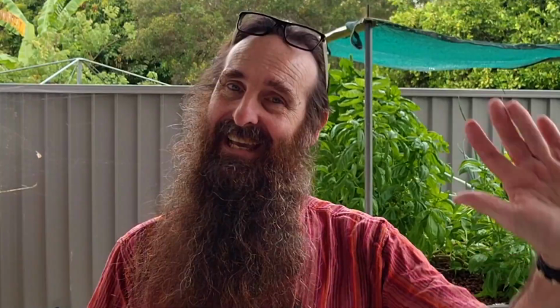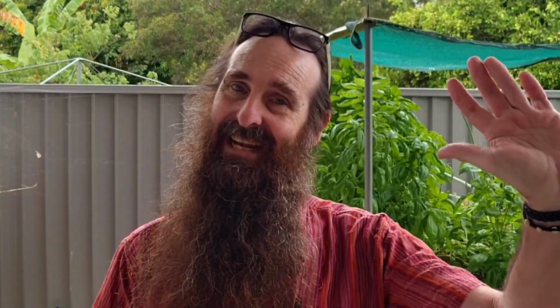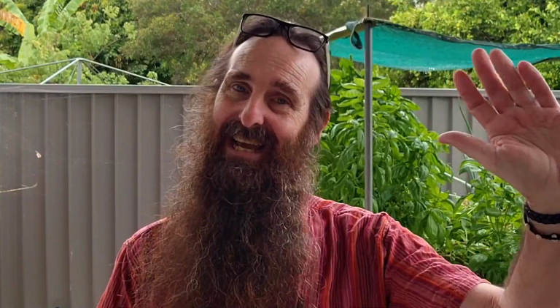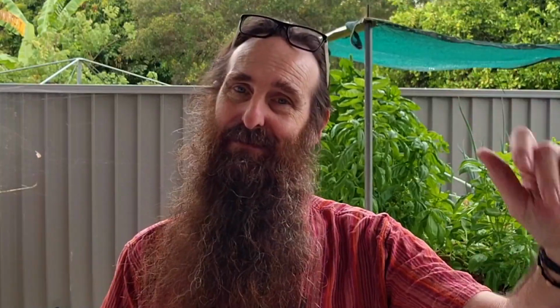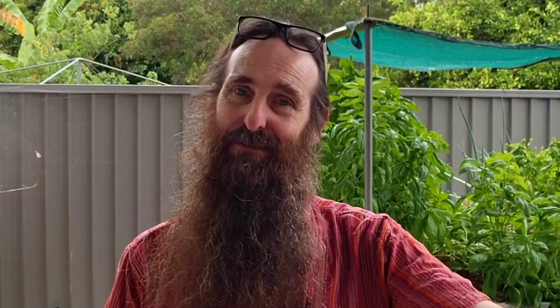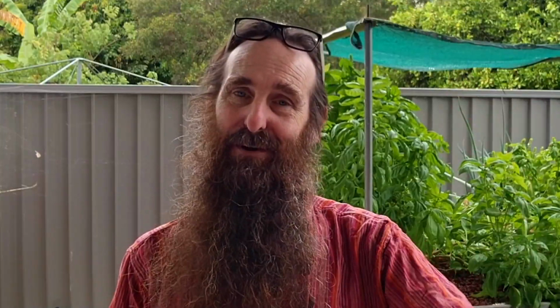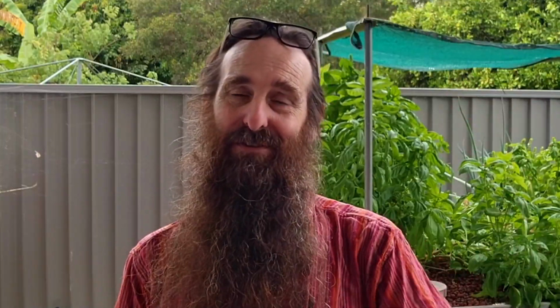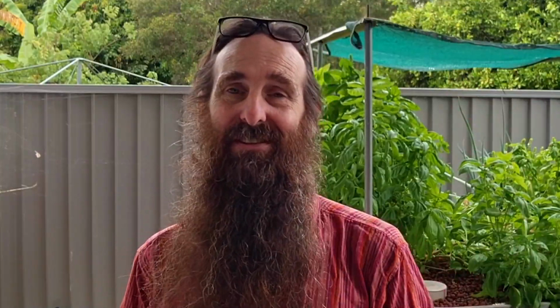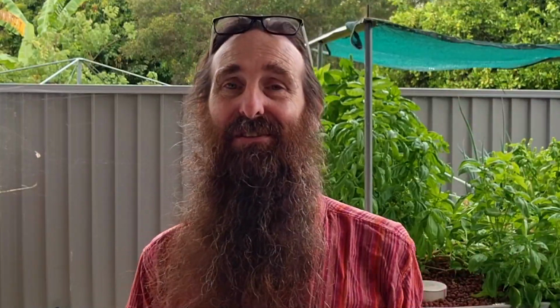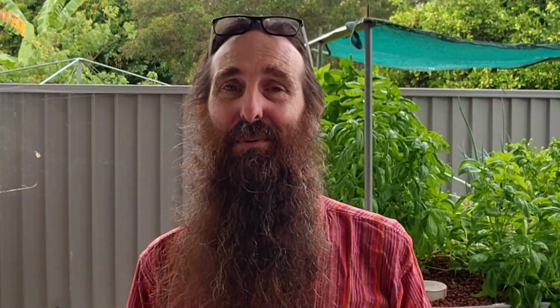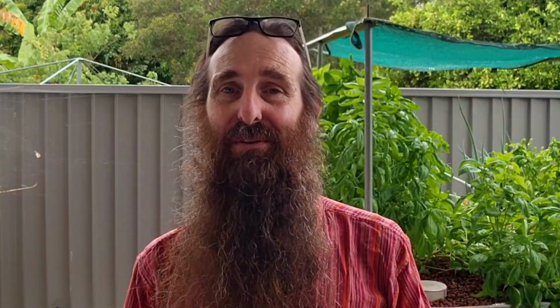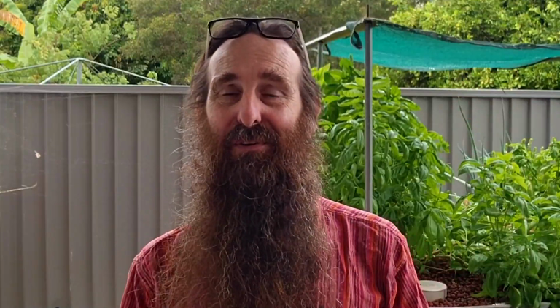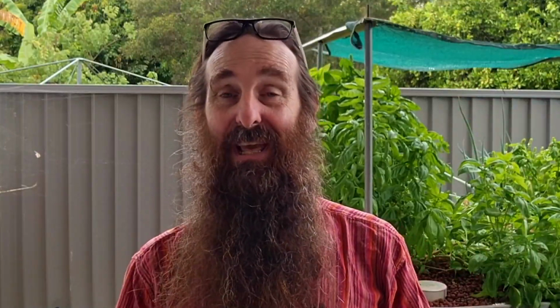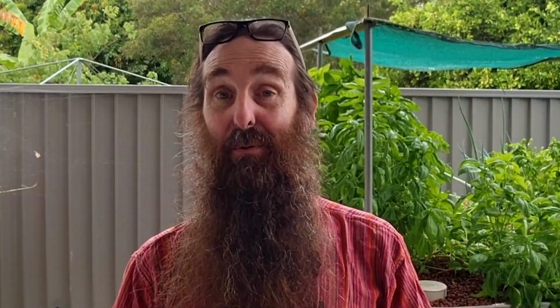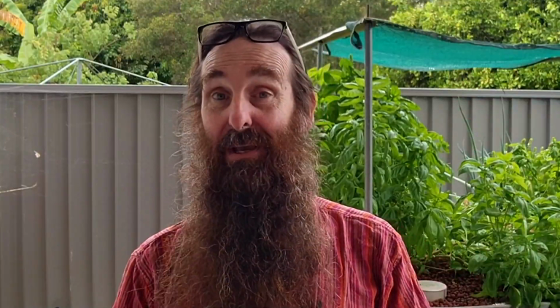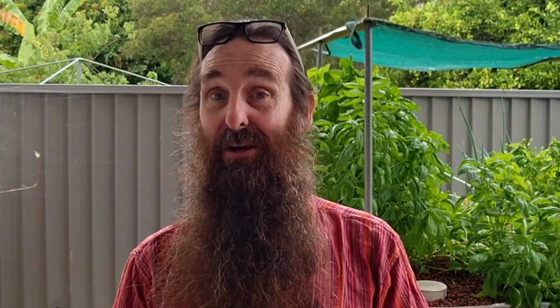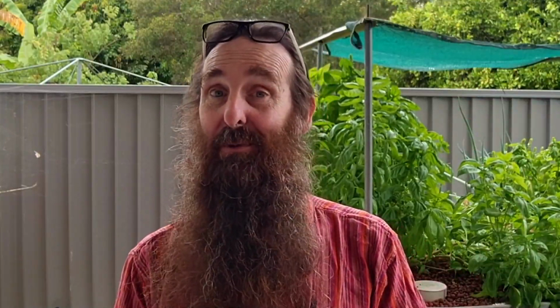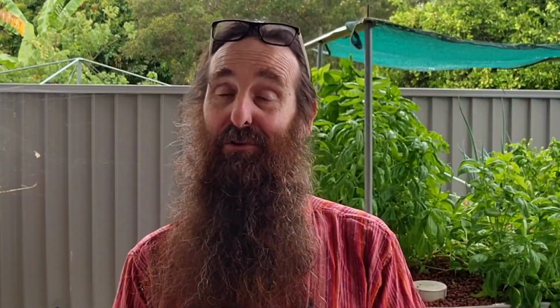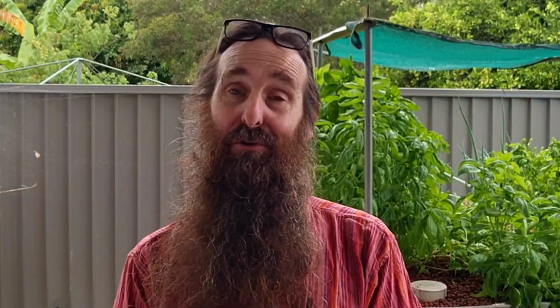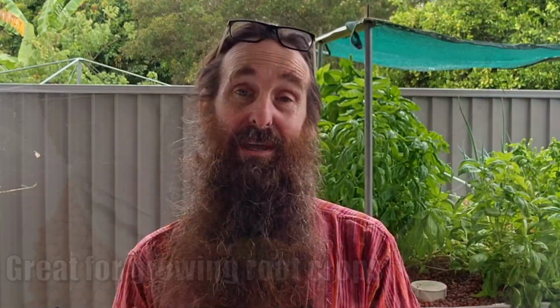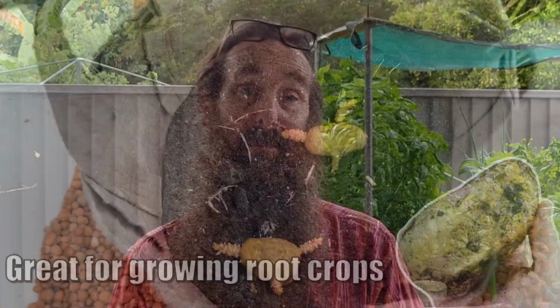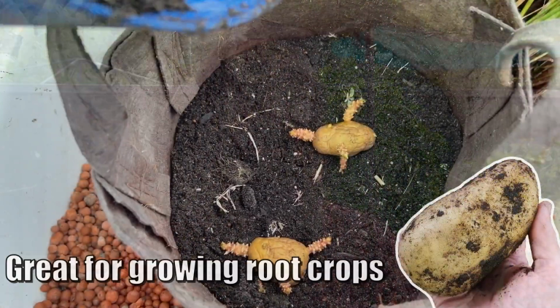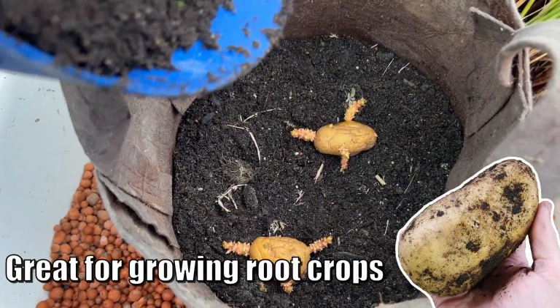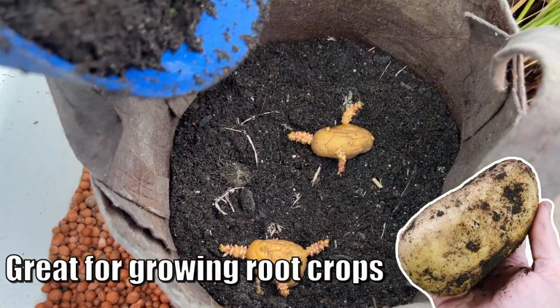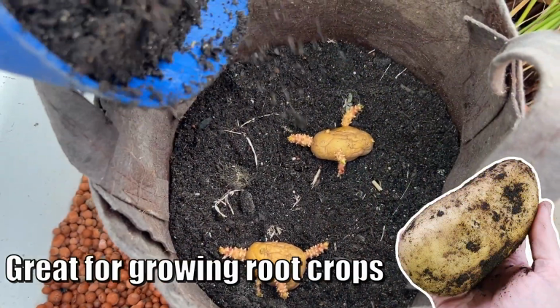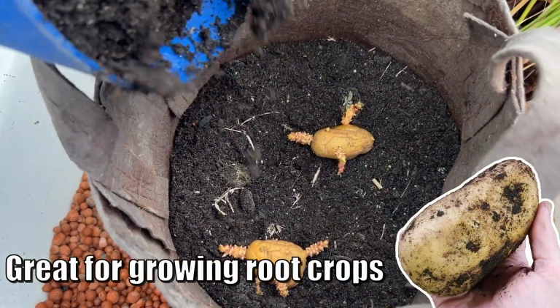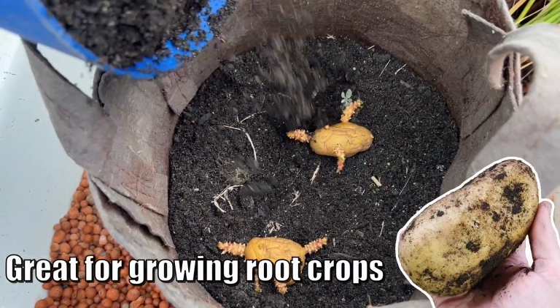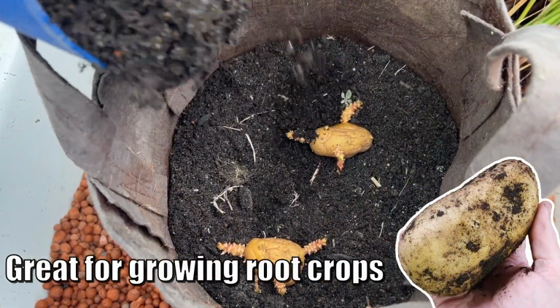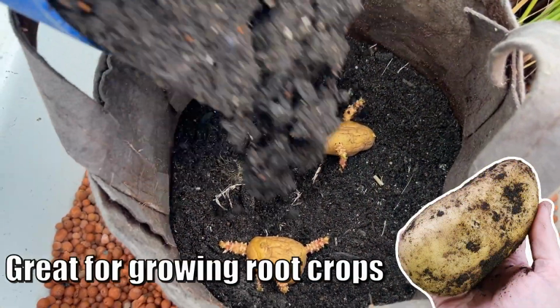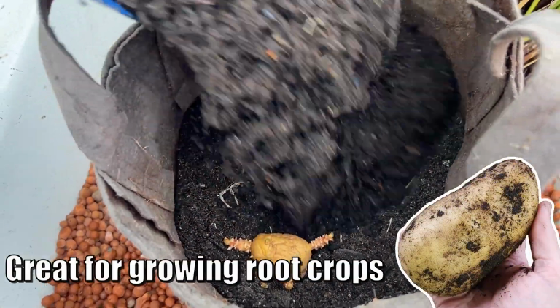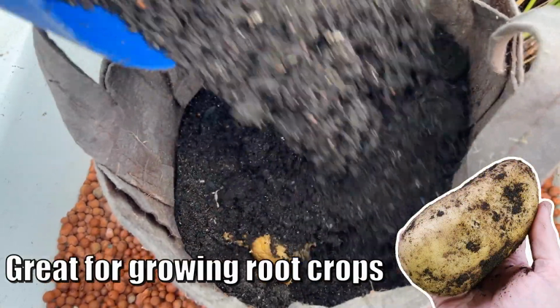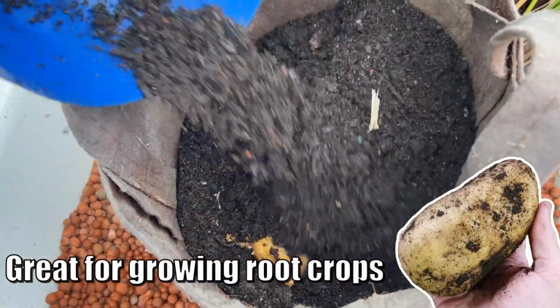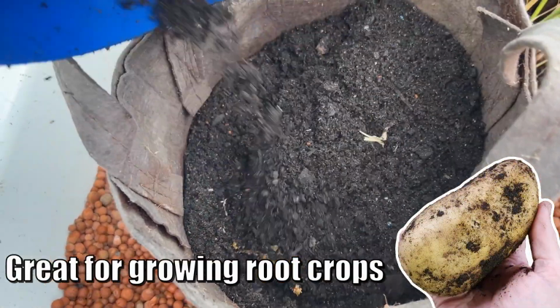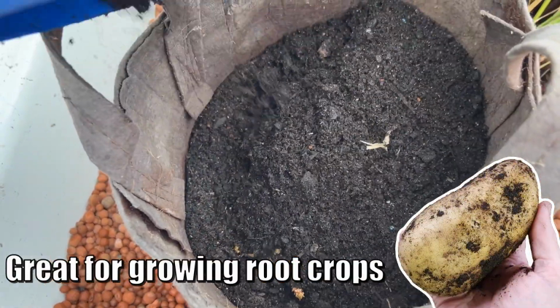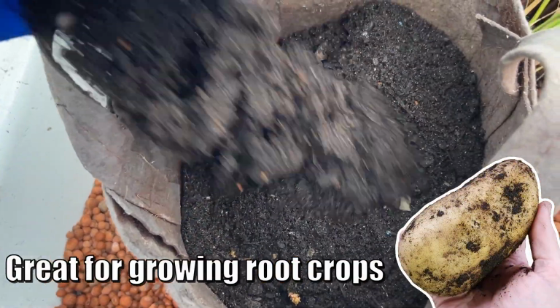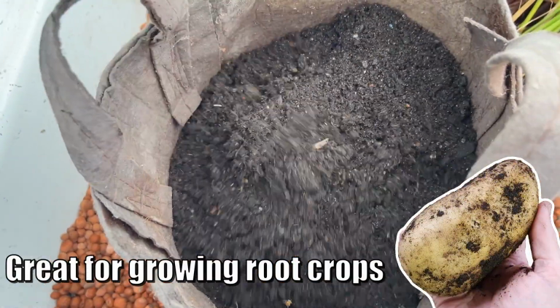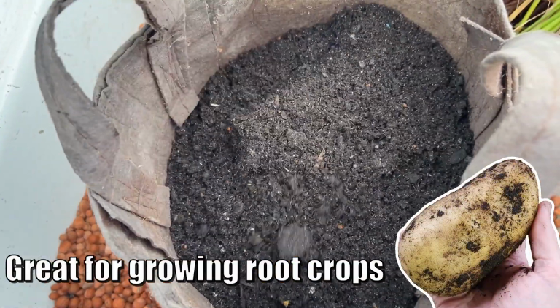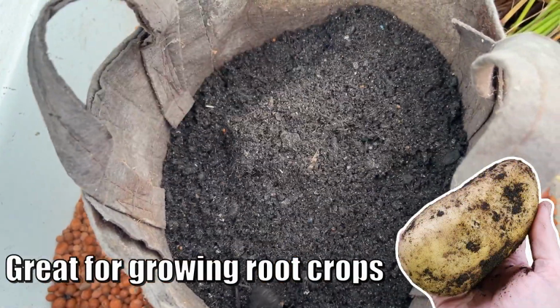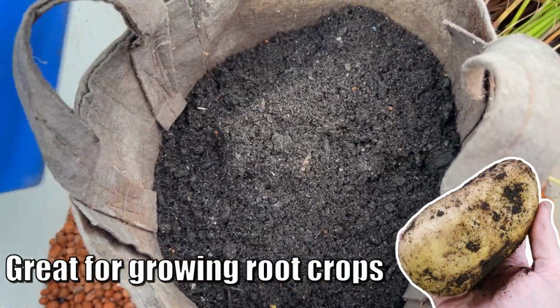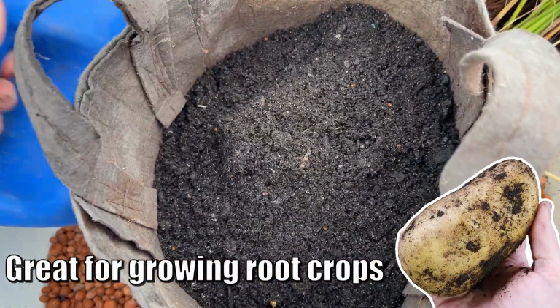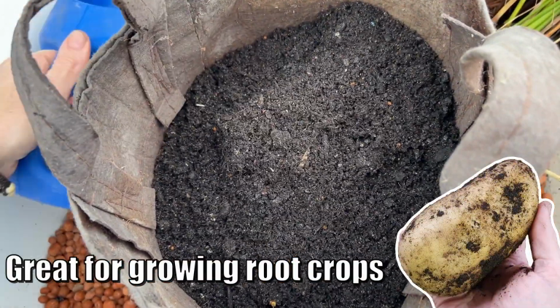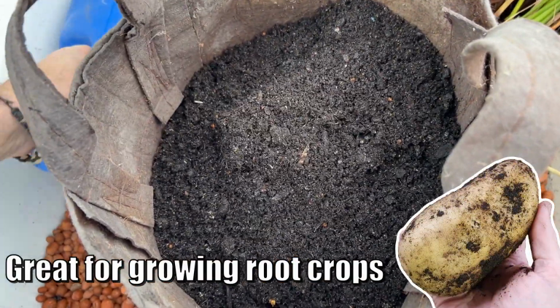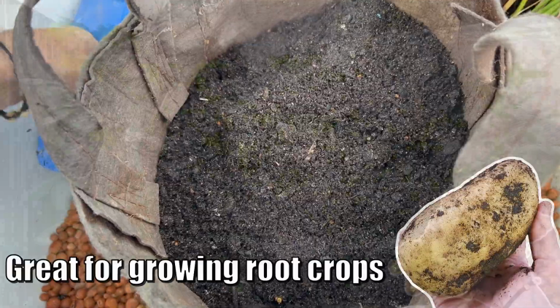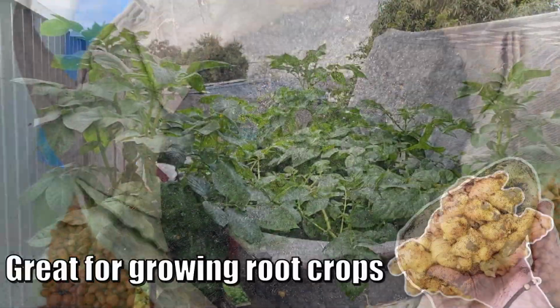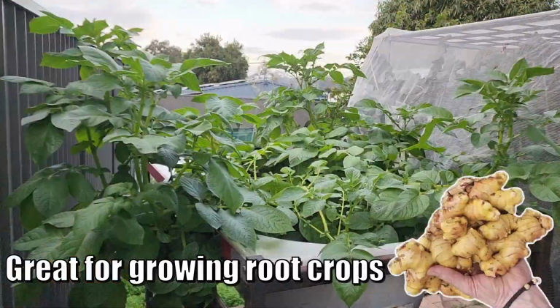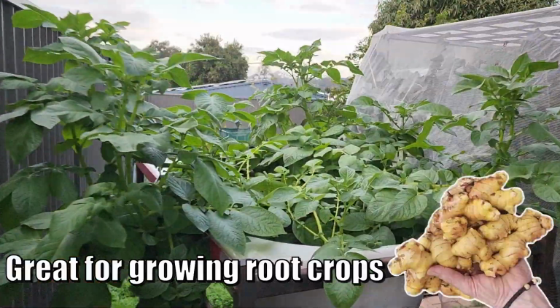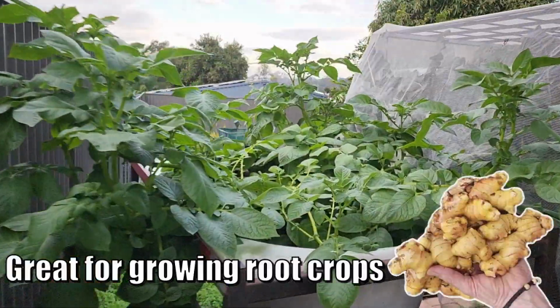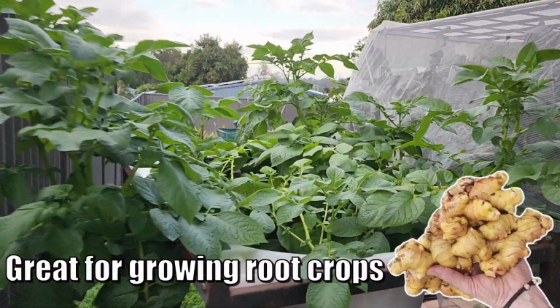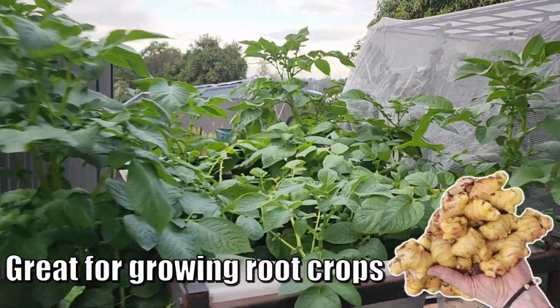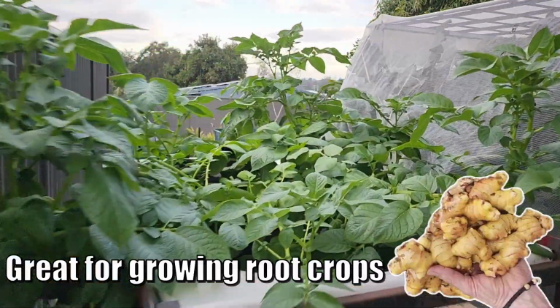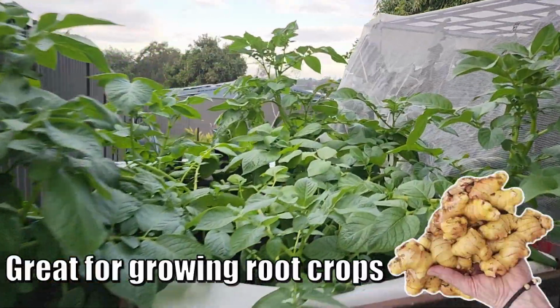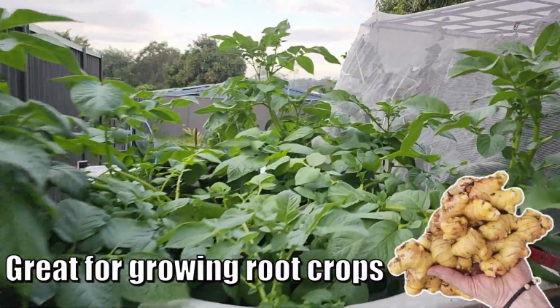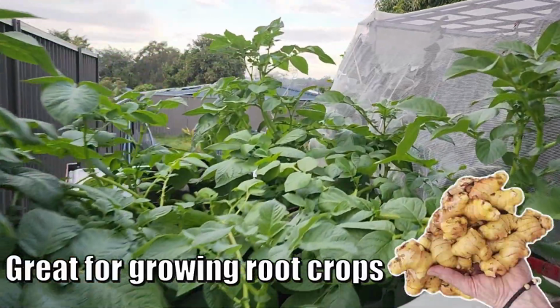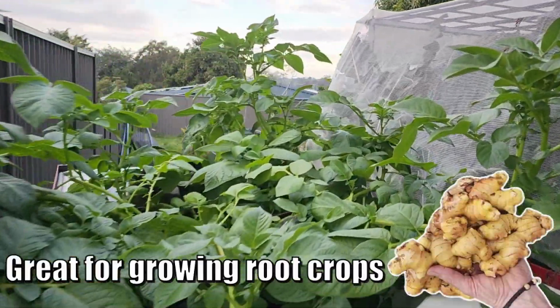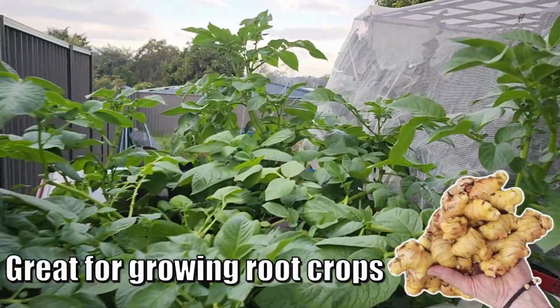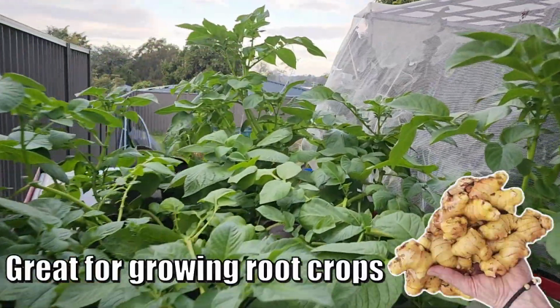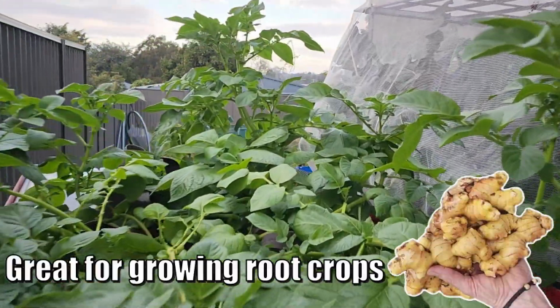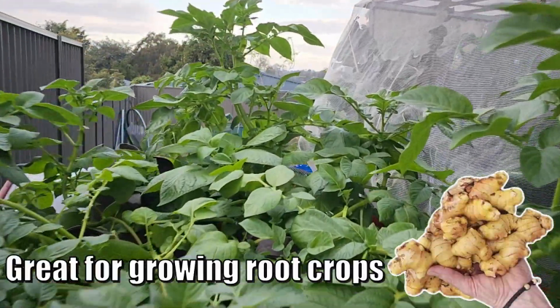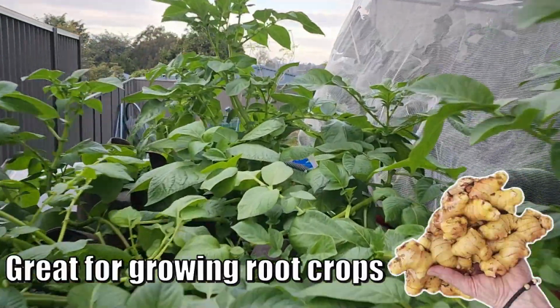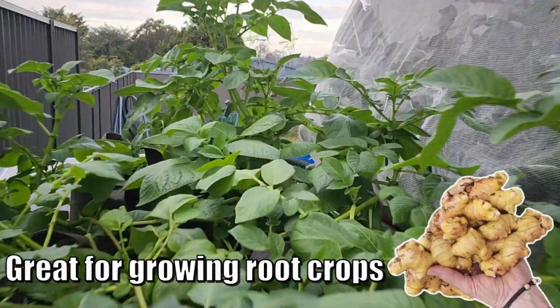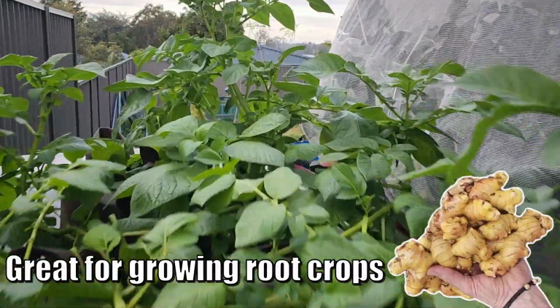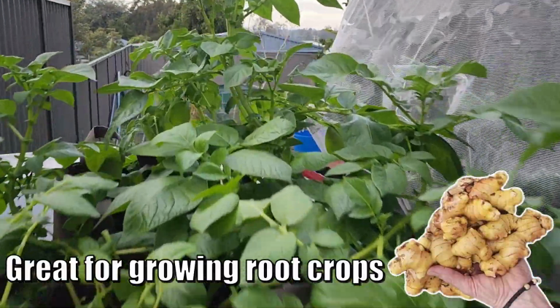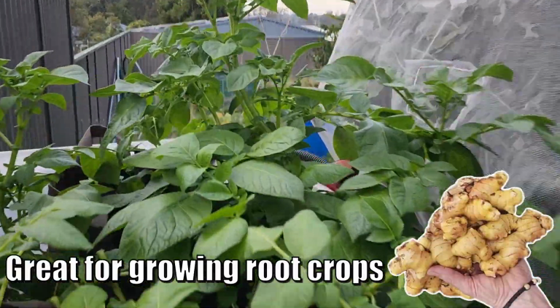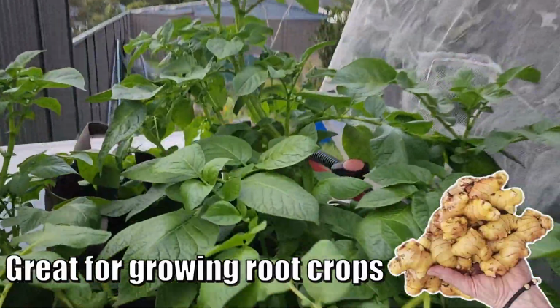G'day folks, in this week's video we're going to be talking about dual root zone grow beds and how they can be retrofitted into our aquaponic system.